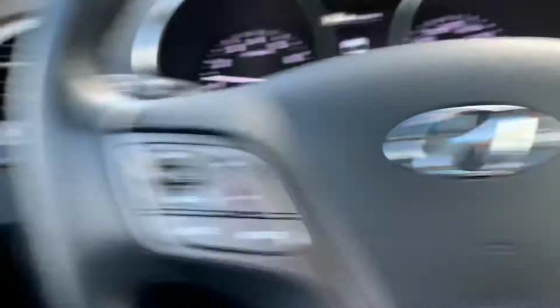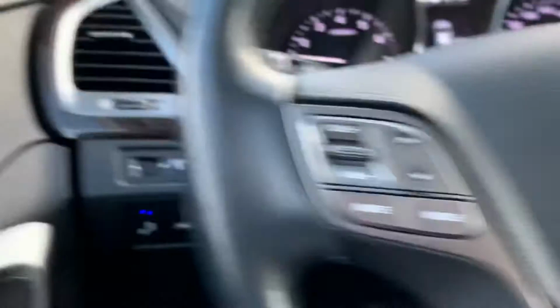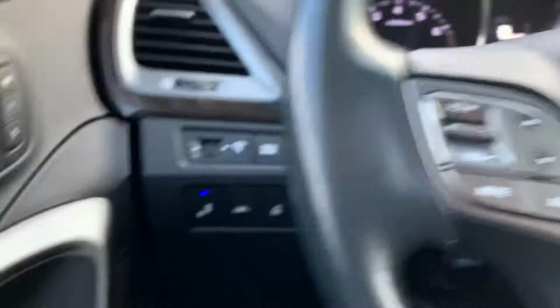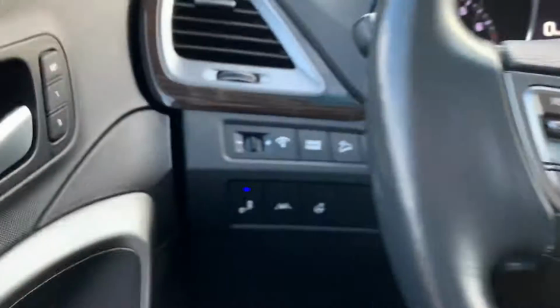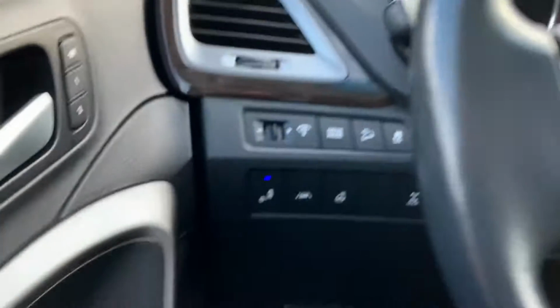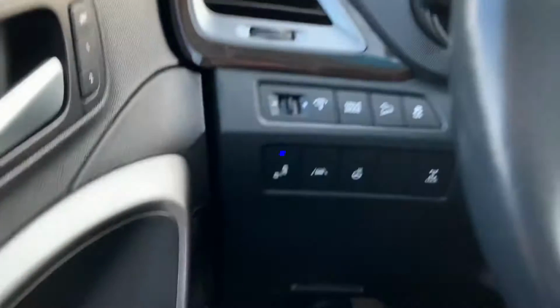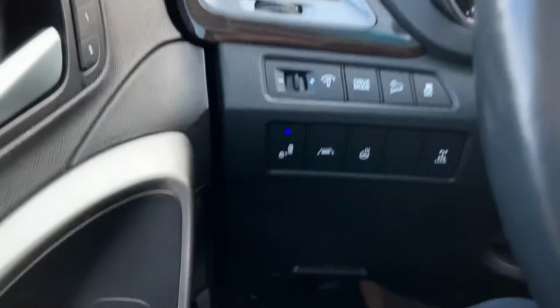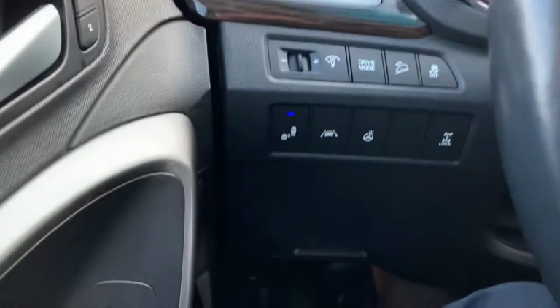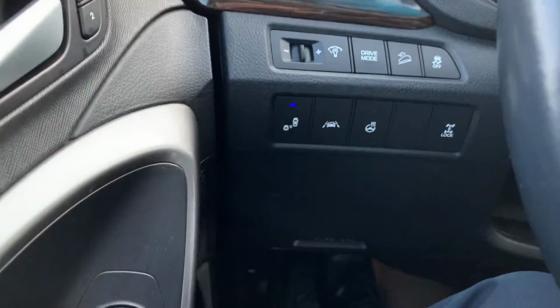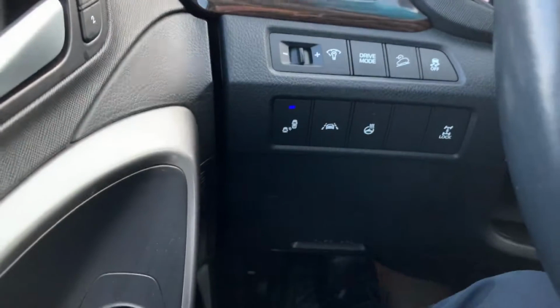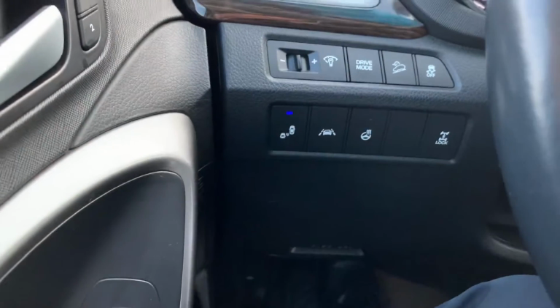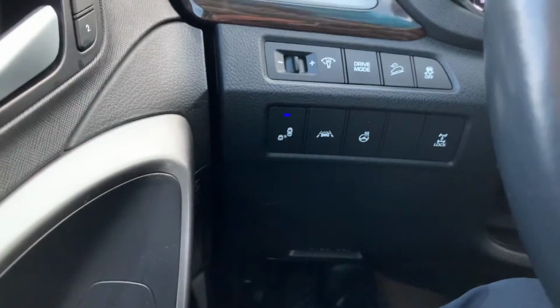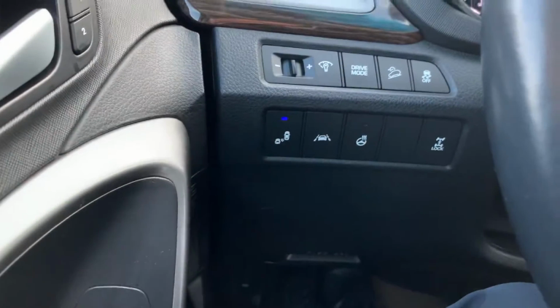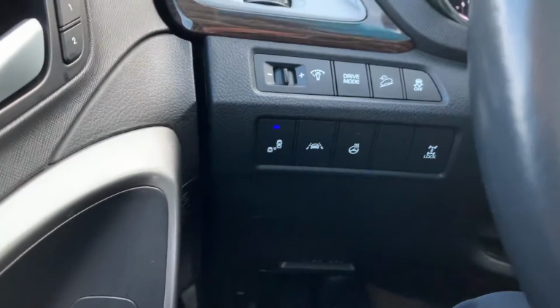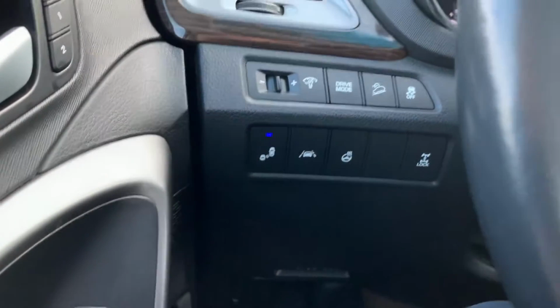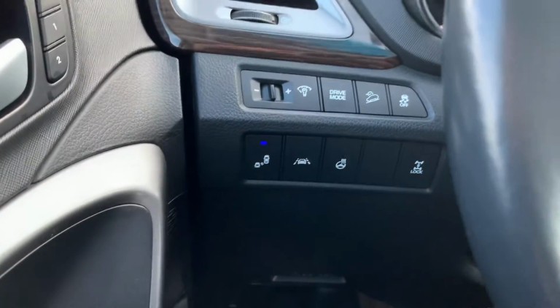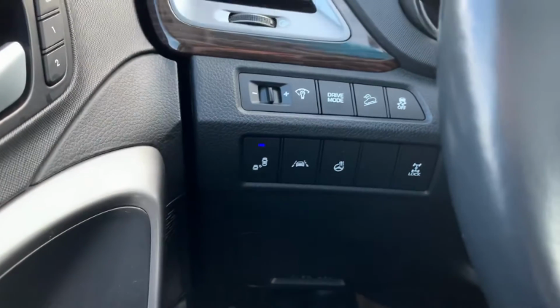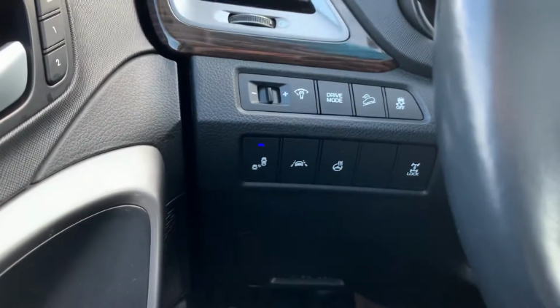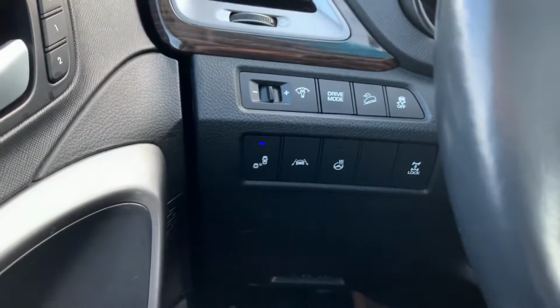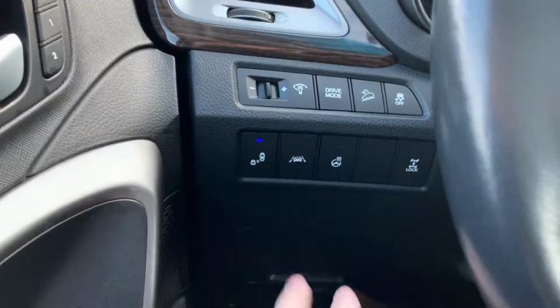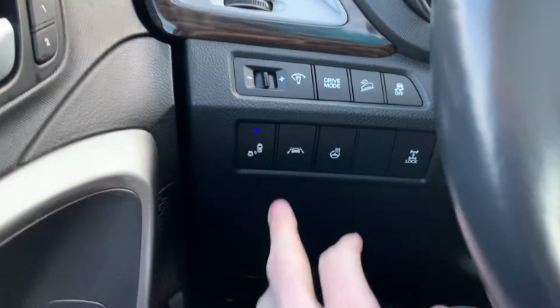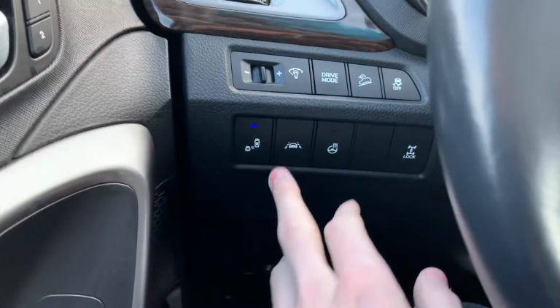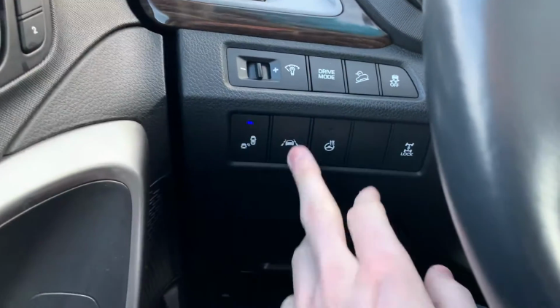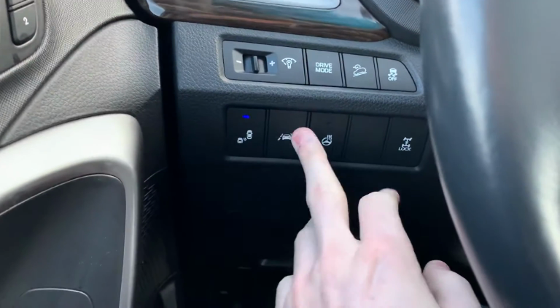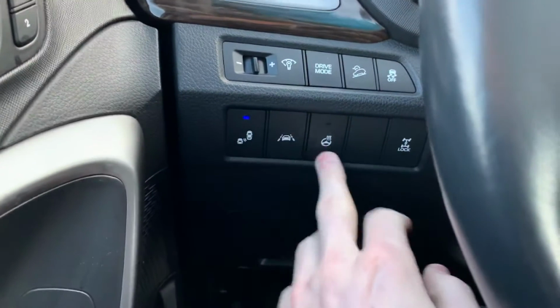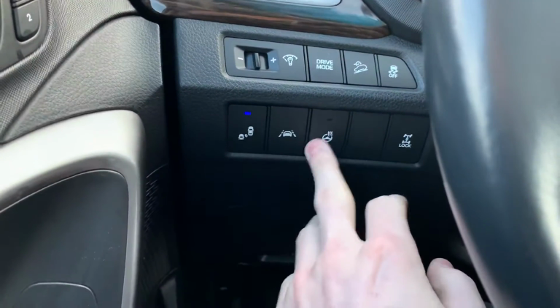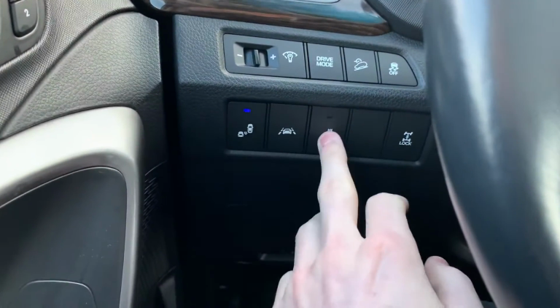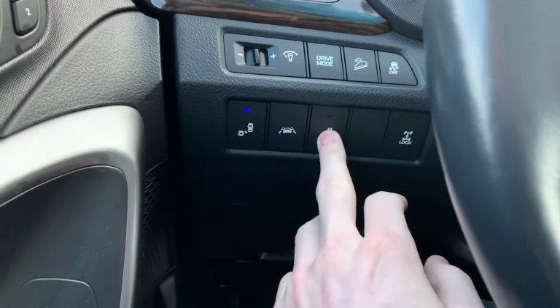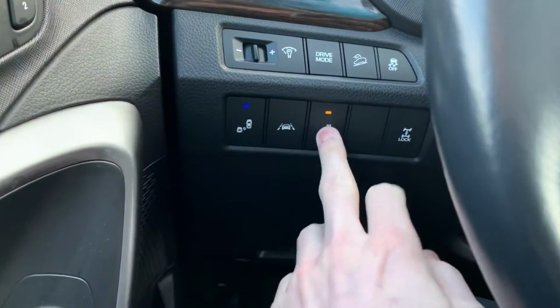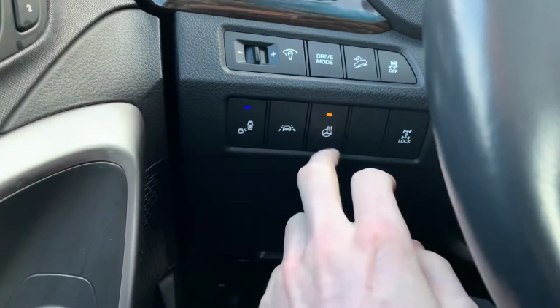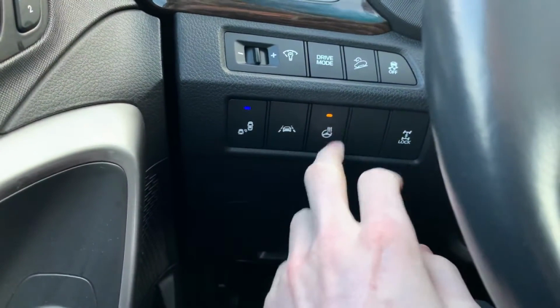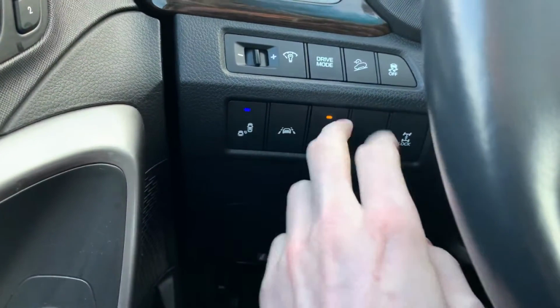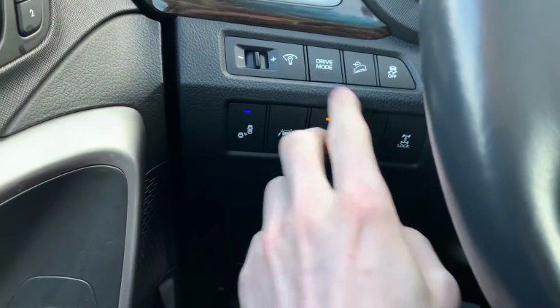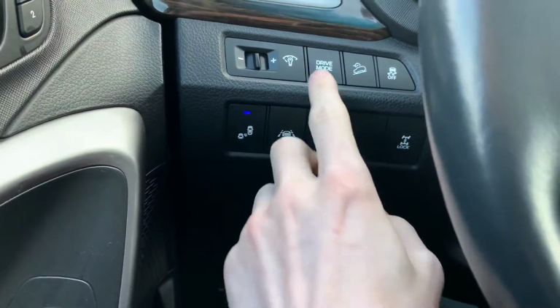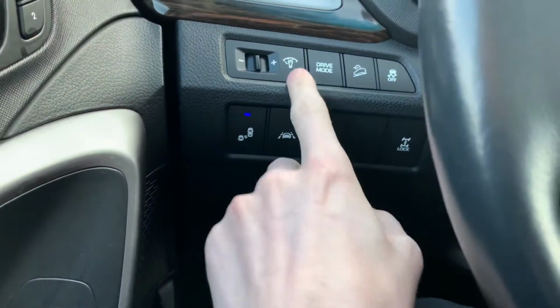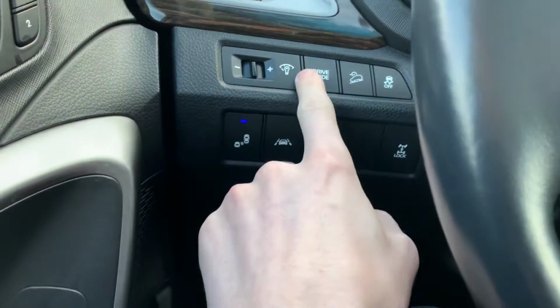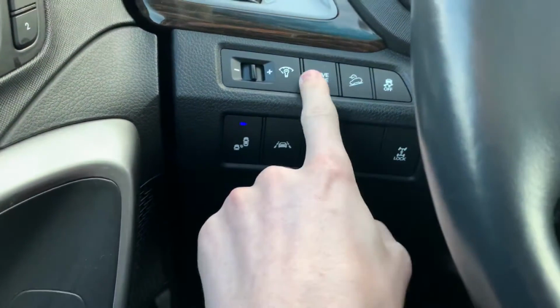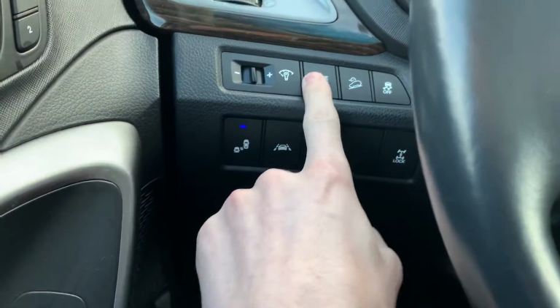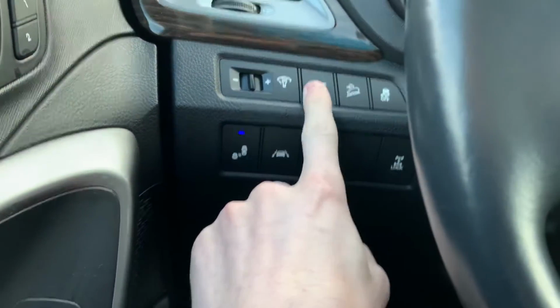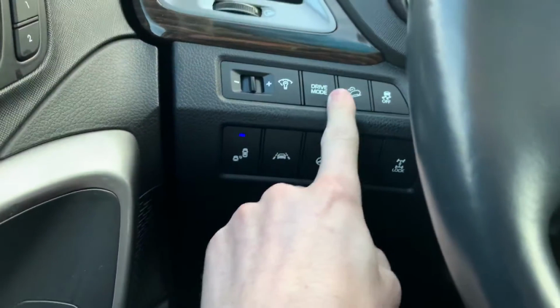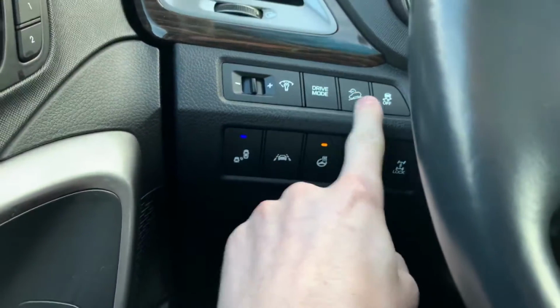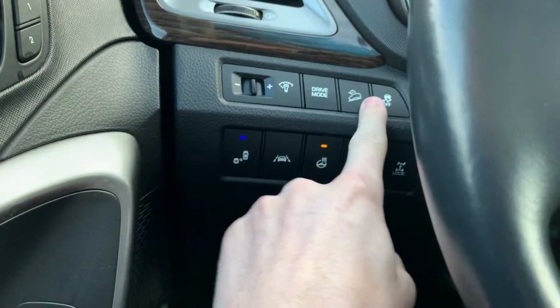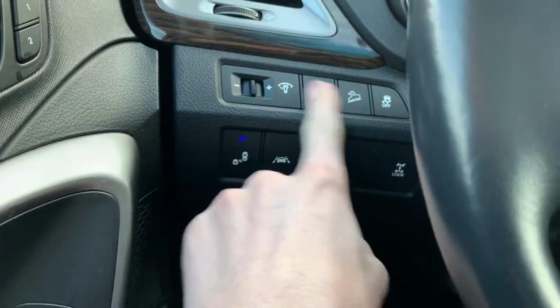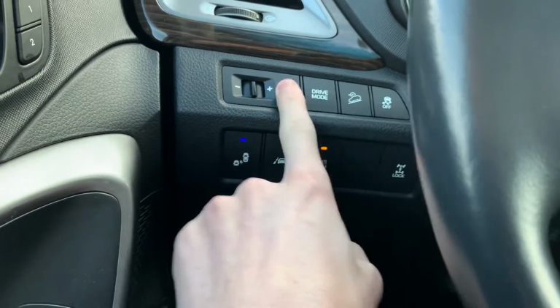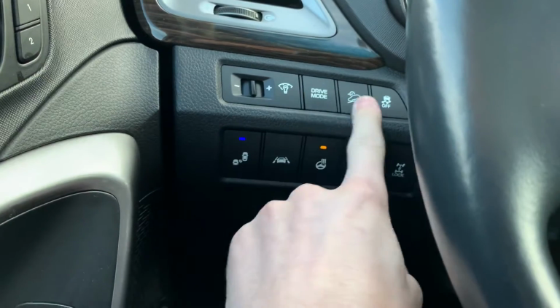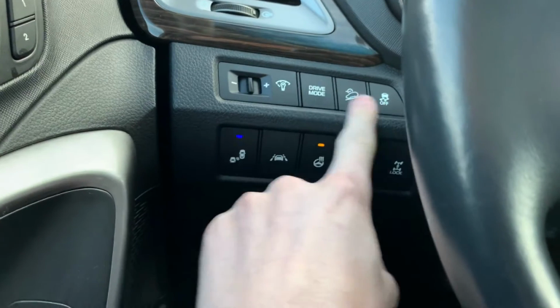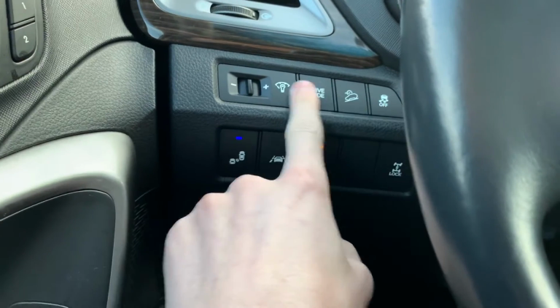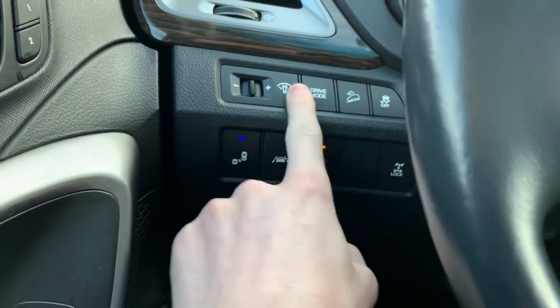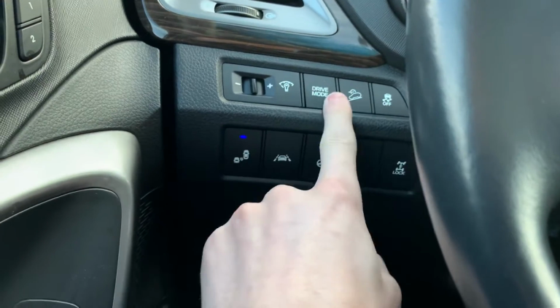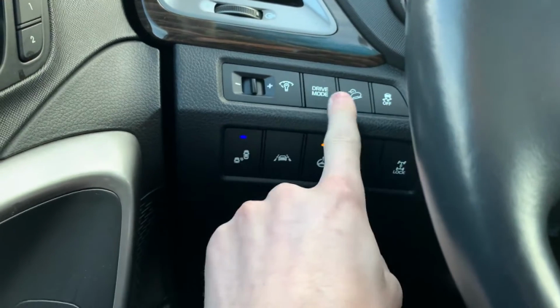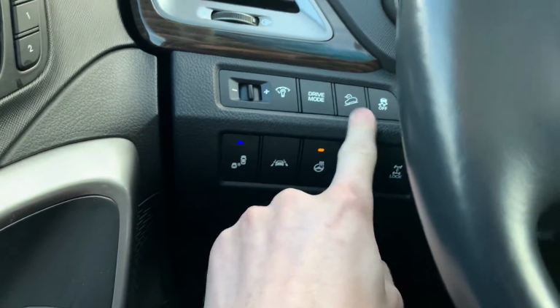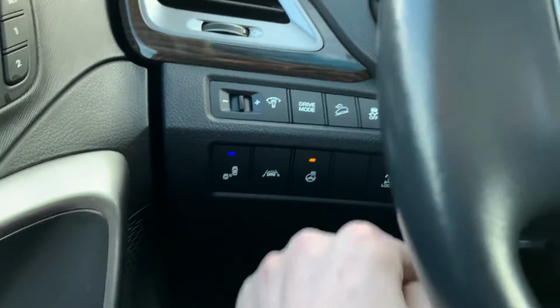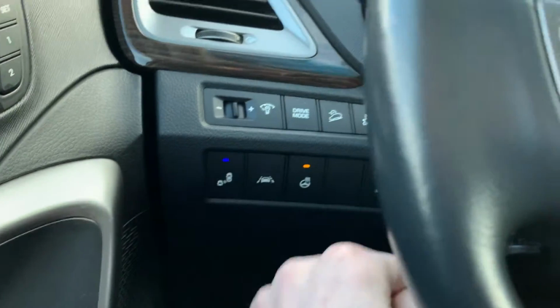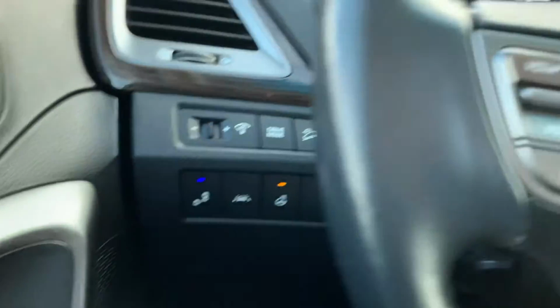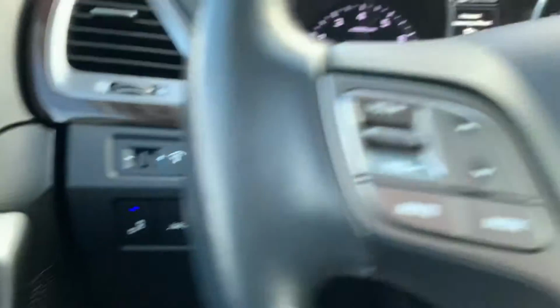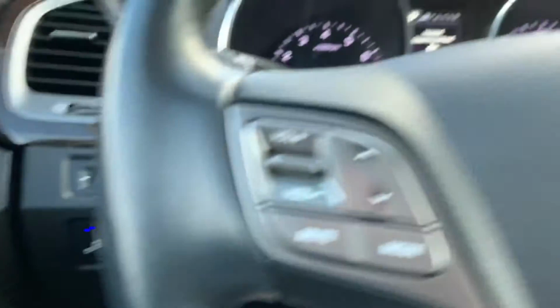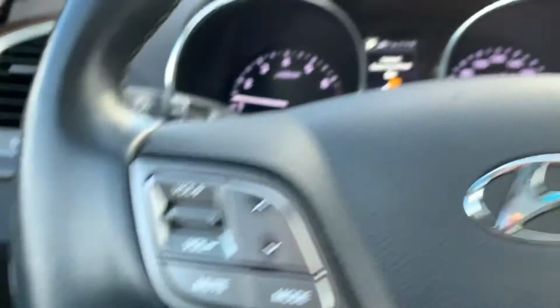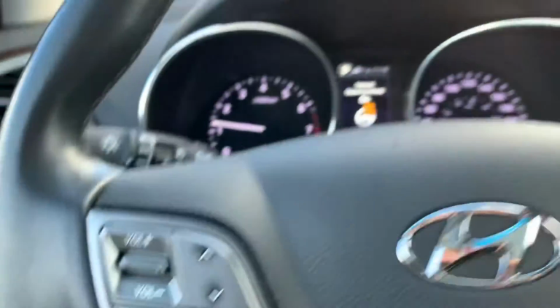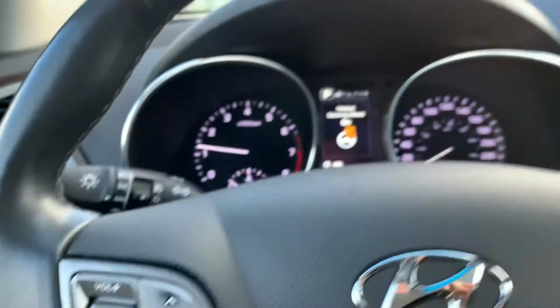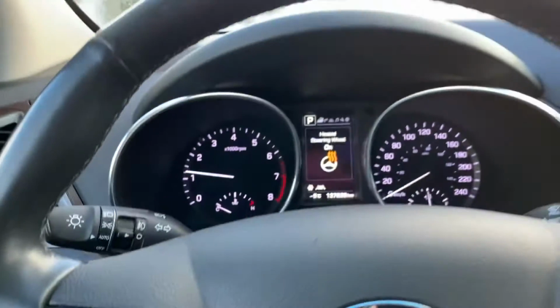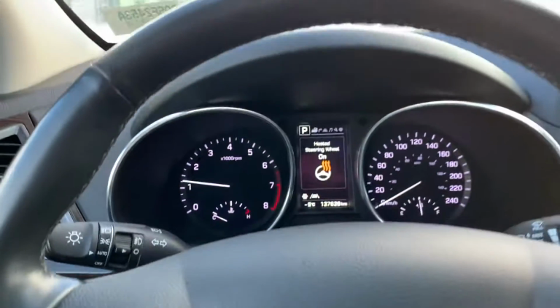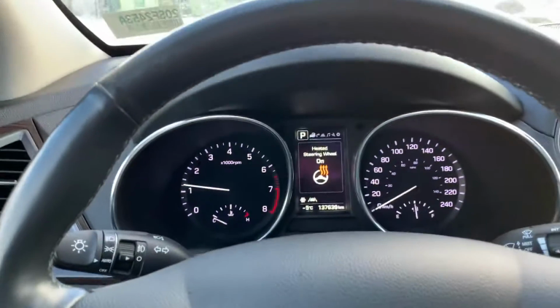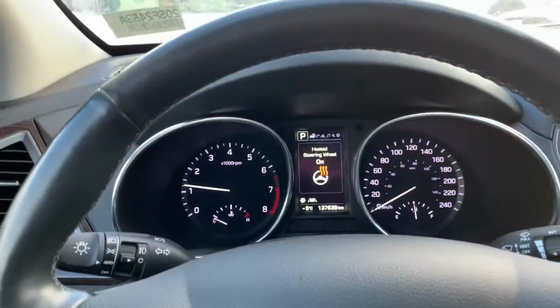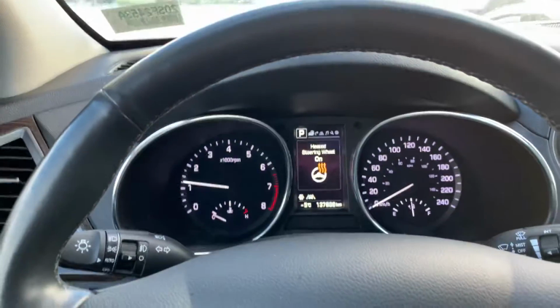You have the blind spot lane keep, heated steering wheel, drive mode select, downhill assist, traction control.